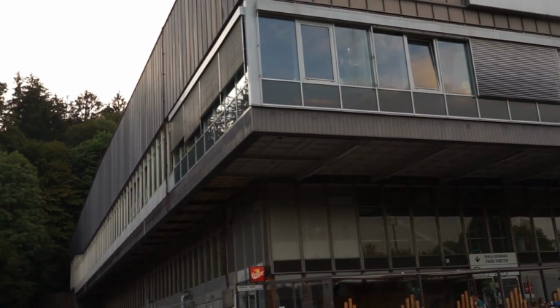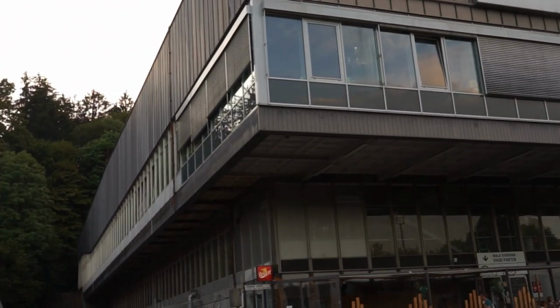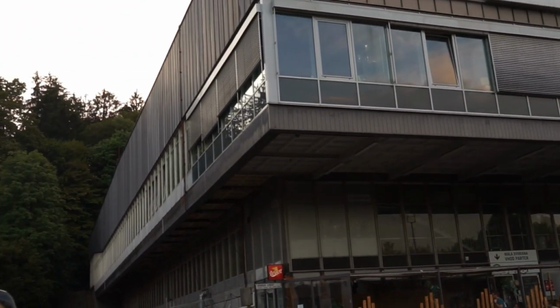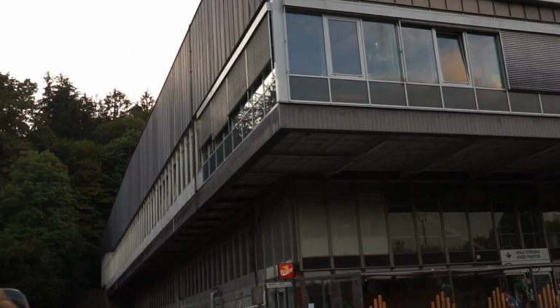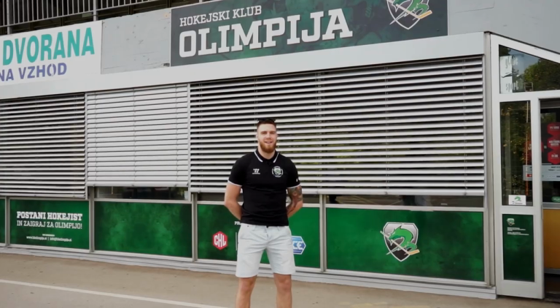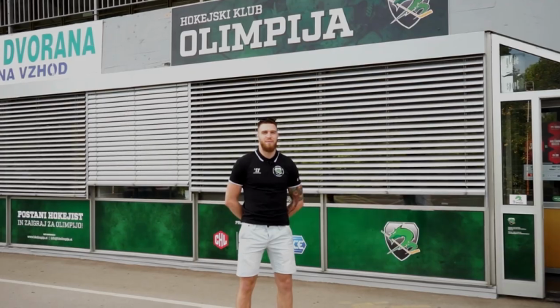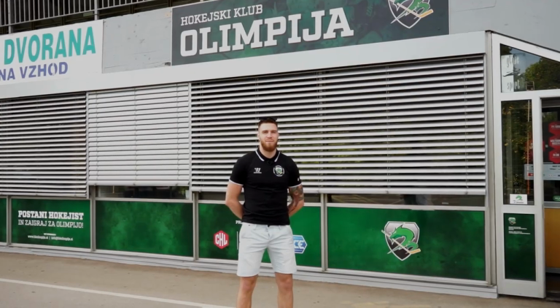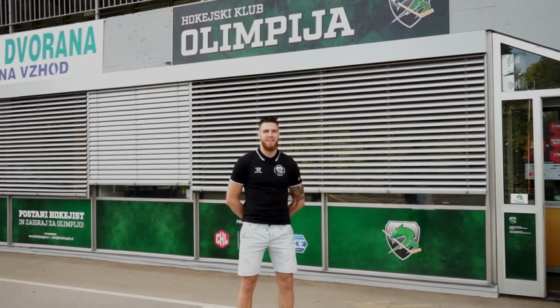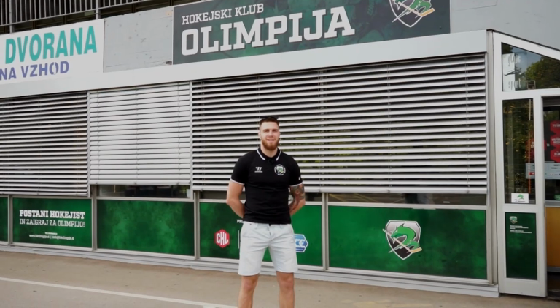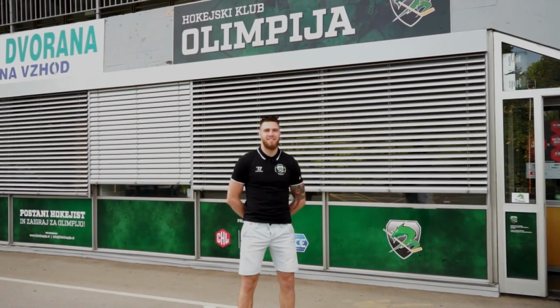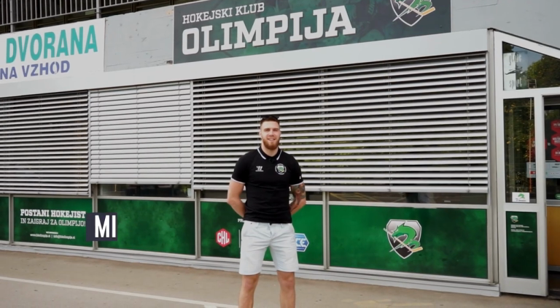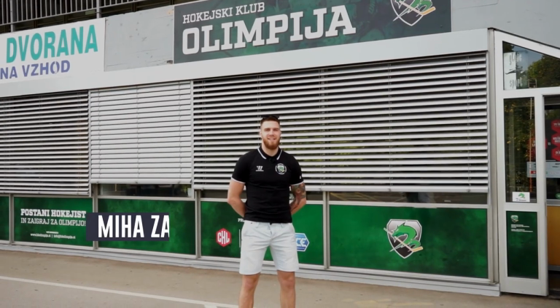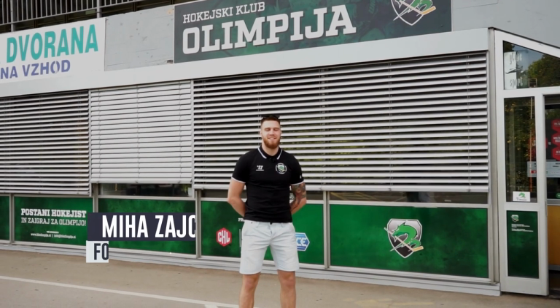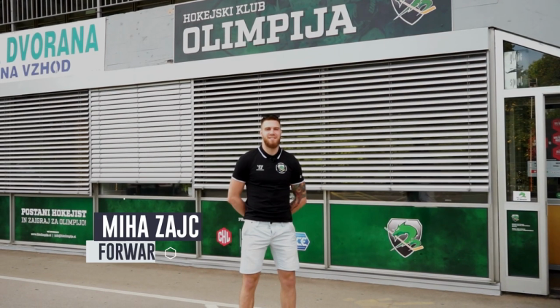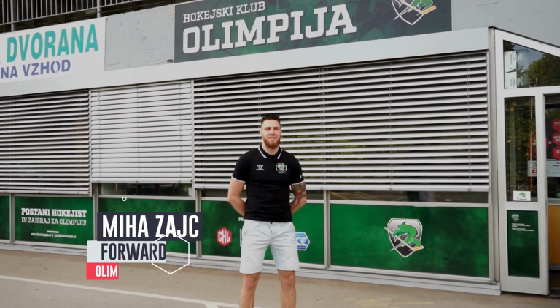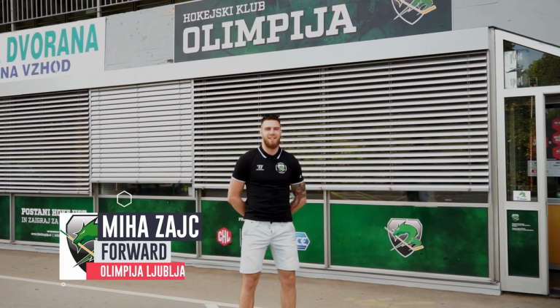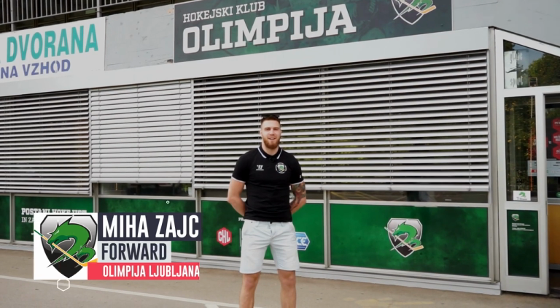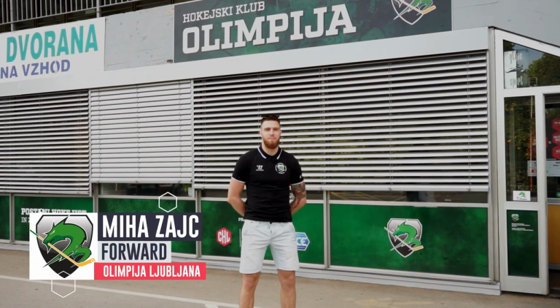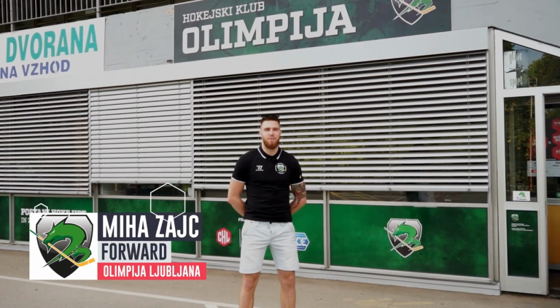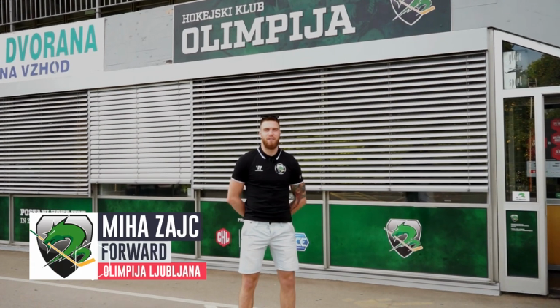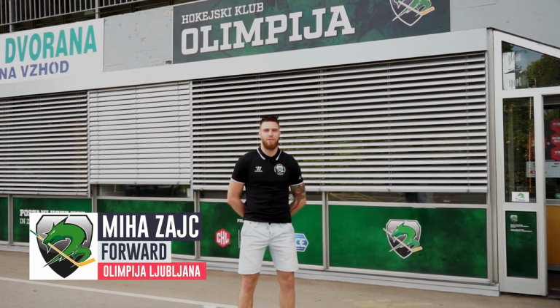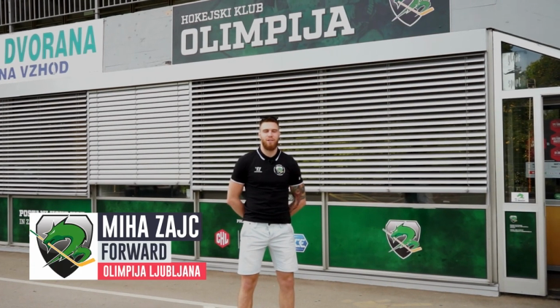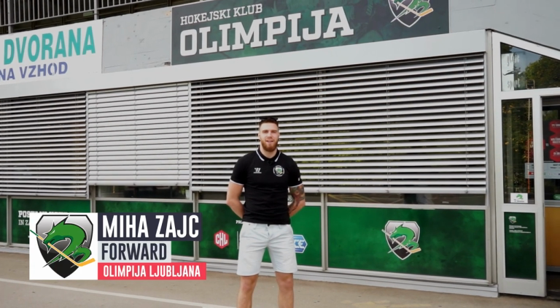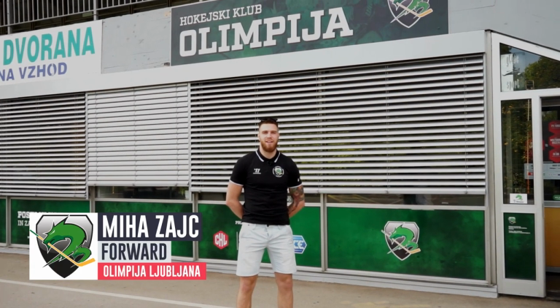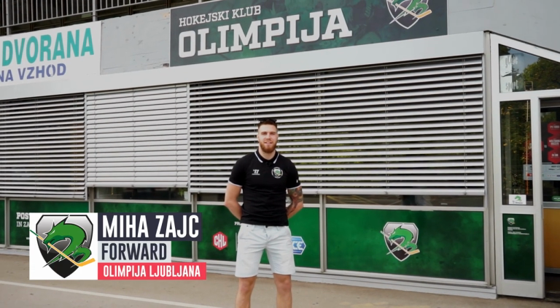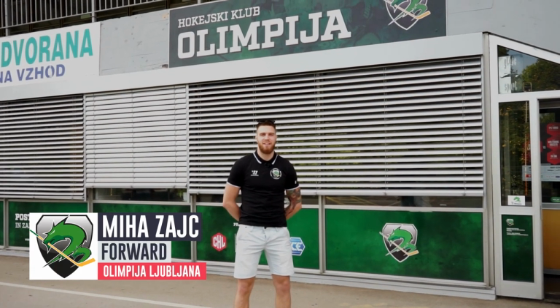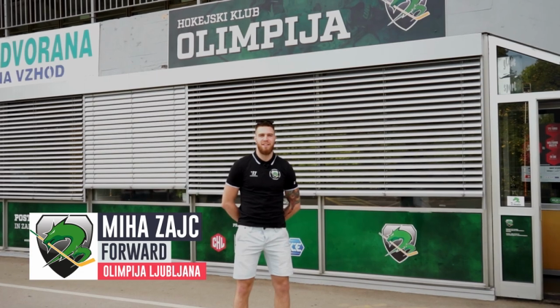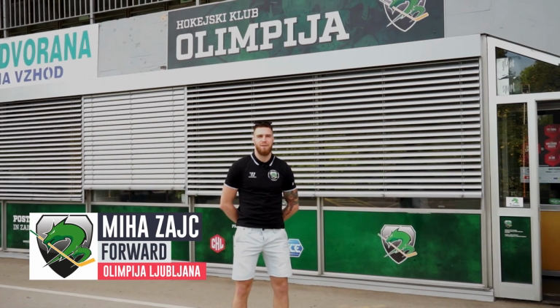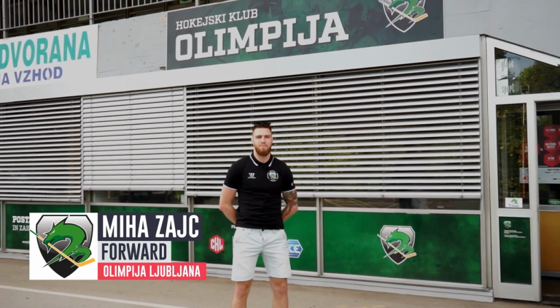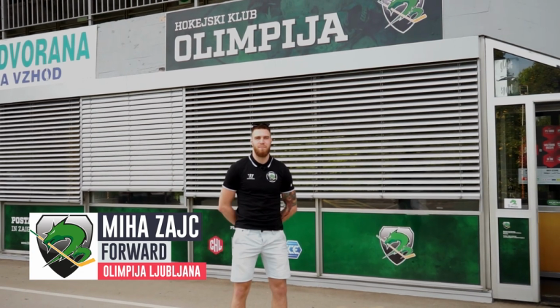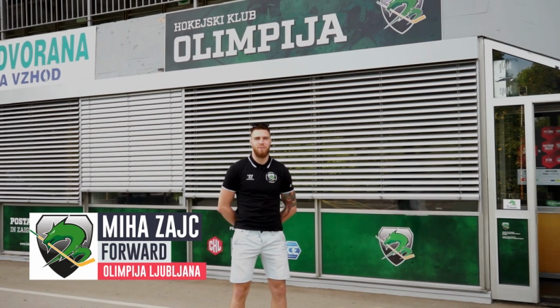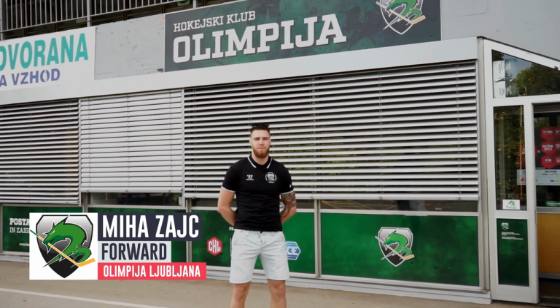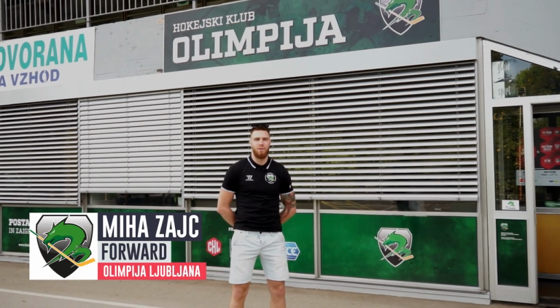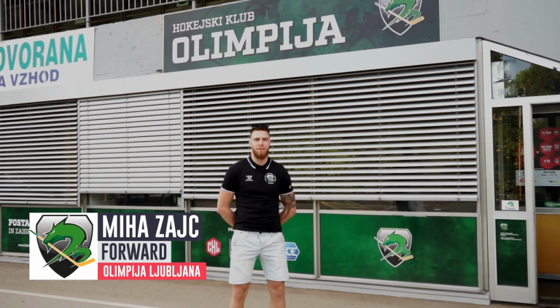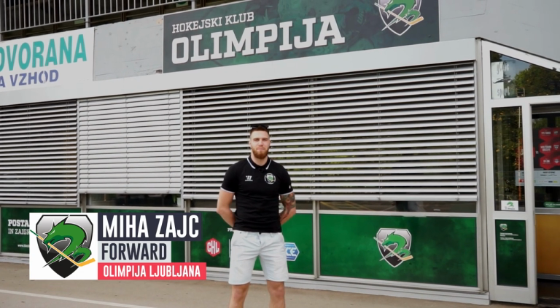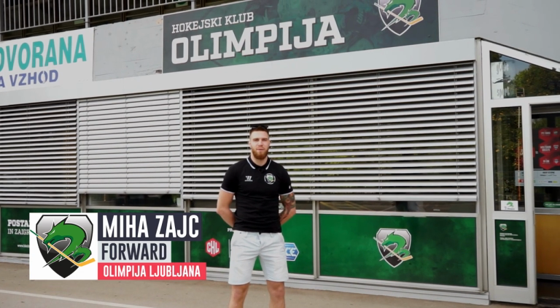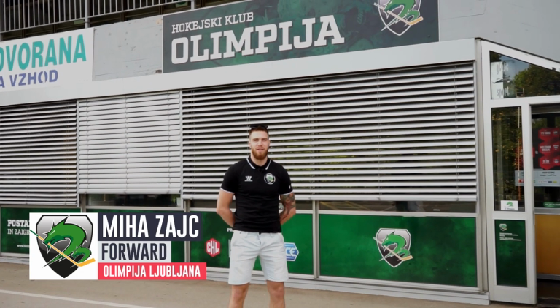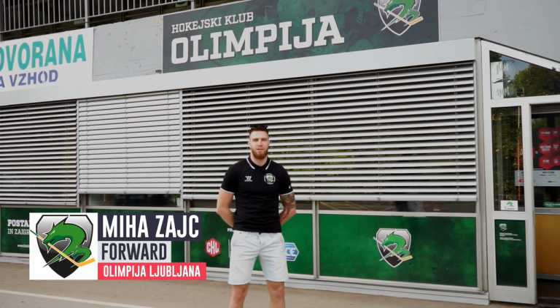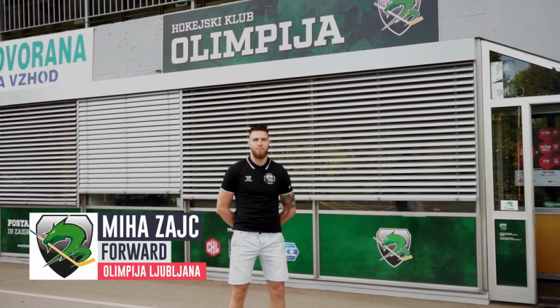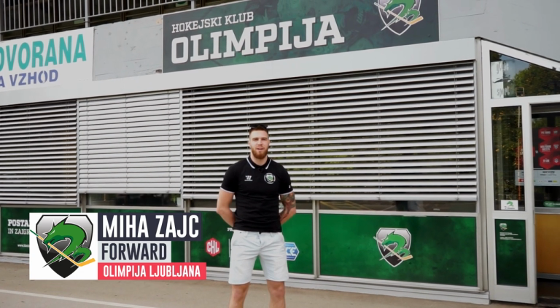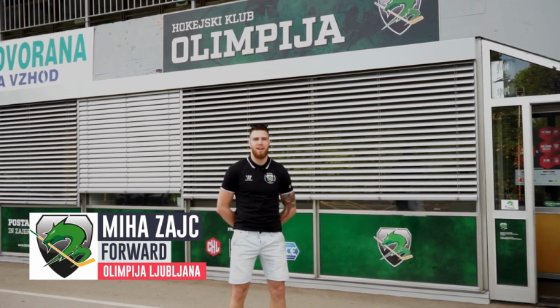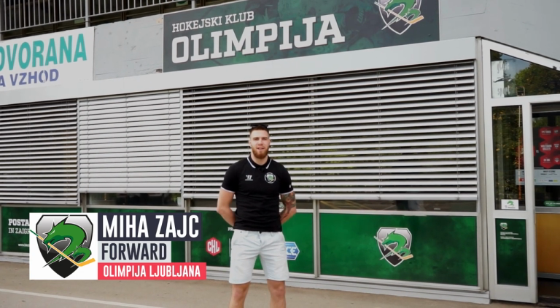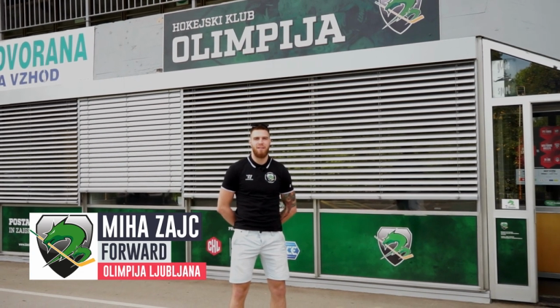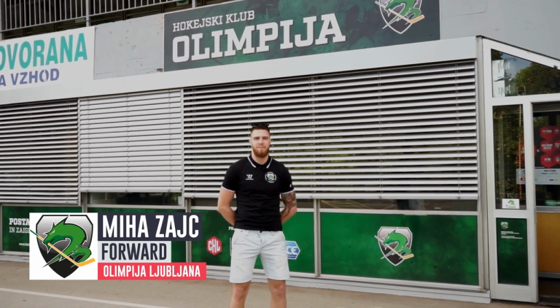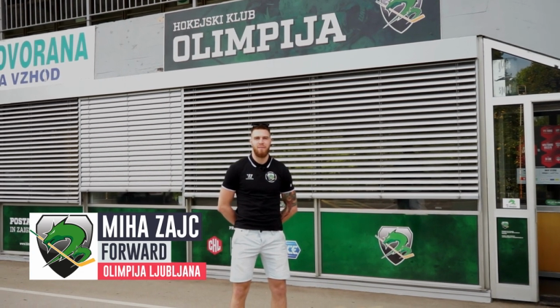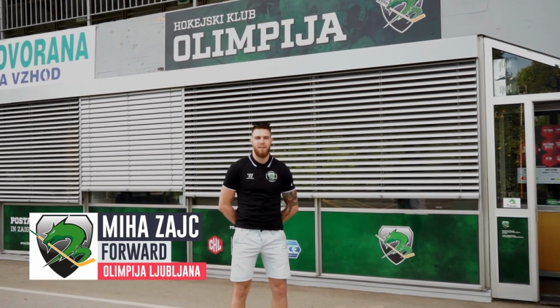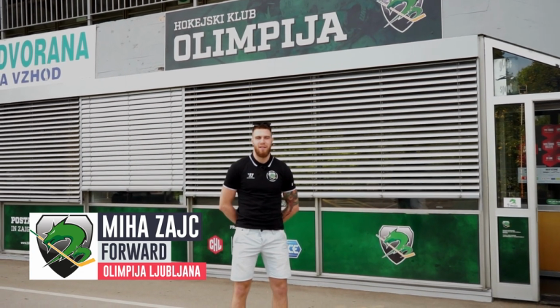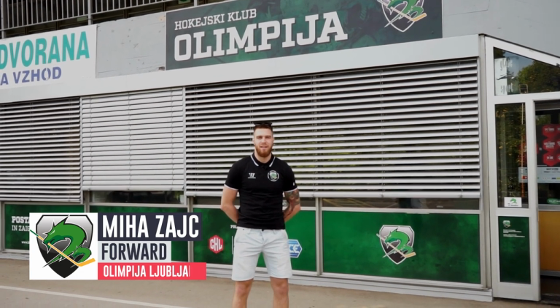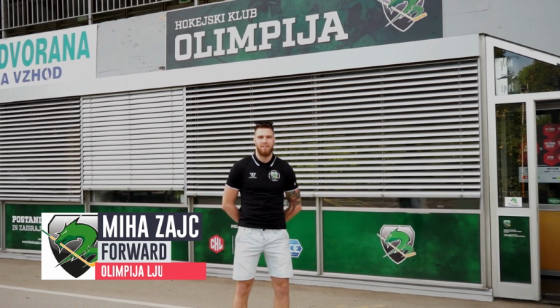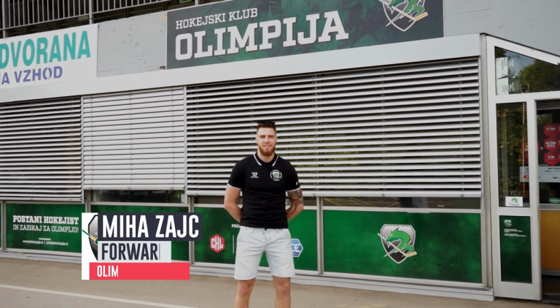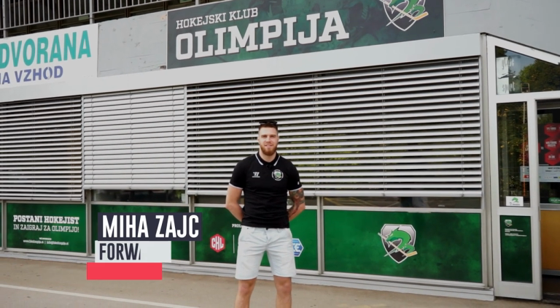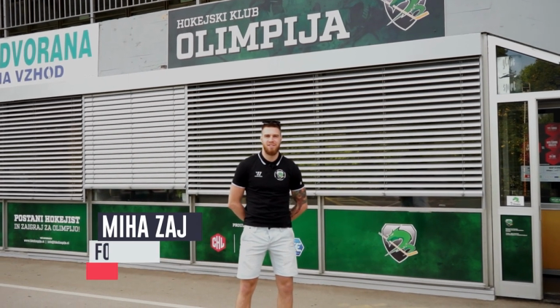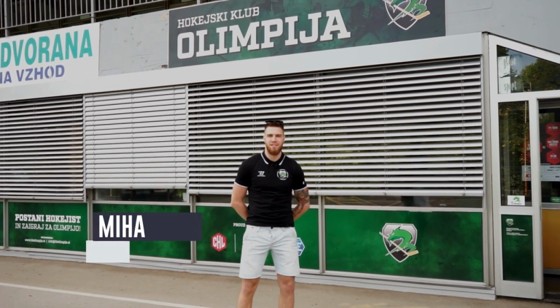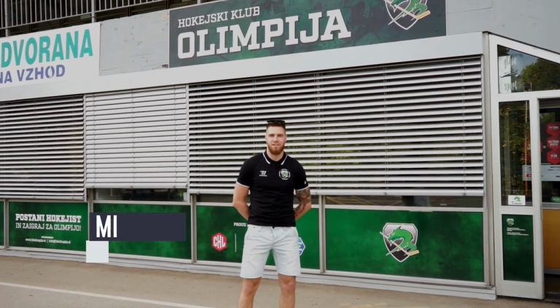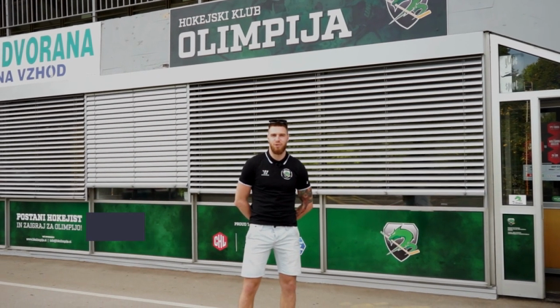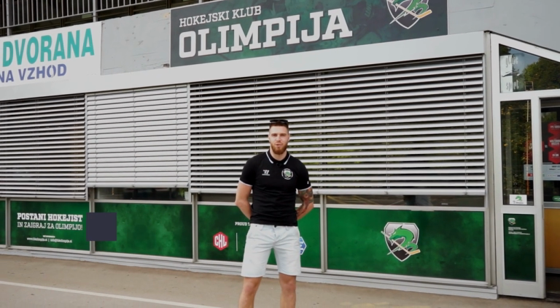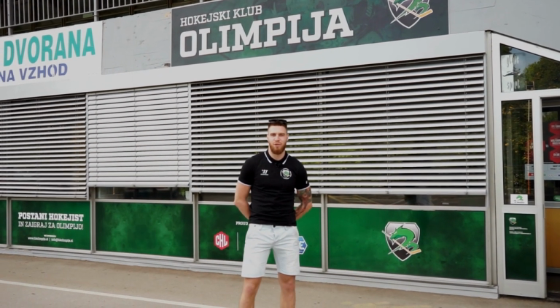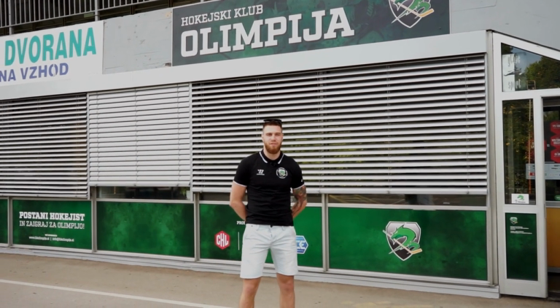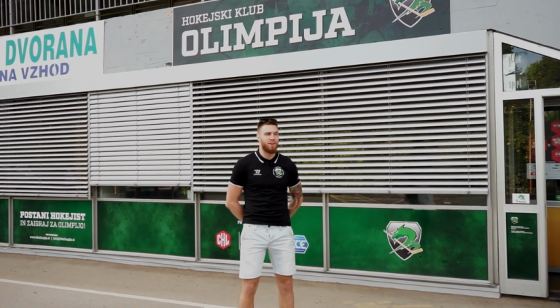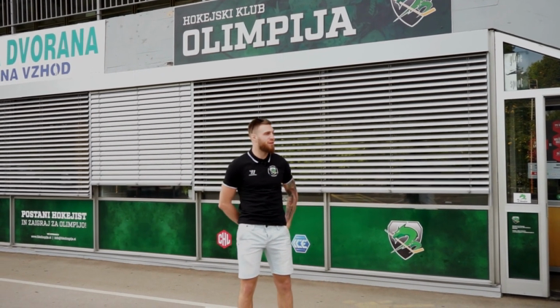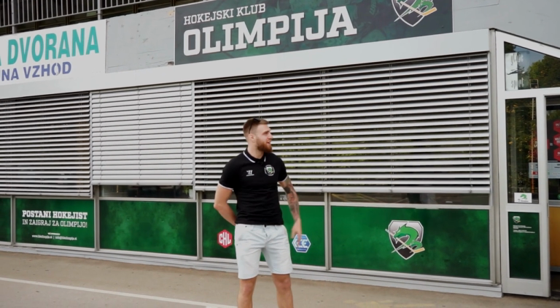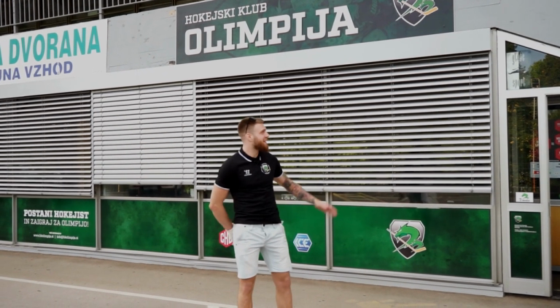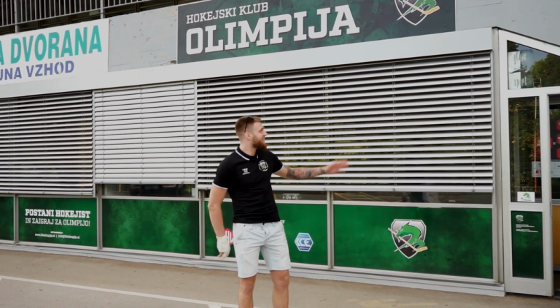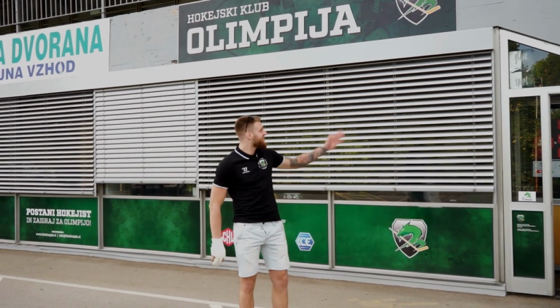Hi, I'm Miha Zajc and I play for Hockey Club Olympia Ljubljana, and this is the tour of our rink.